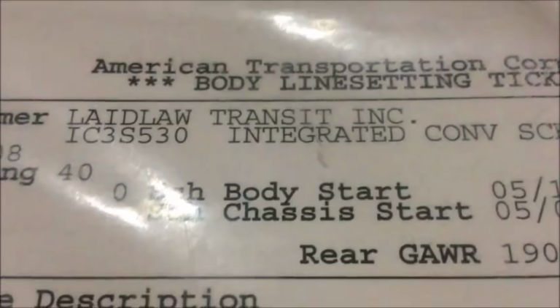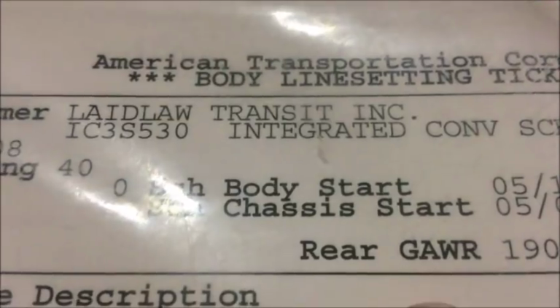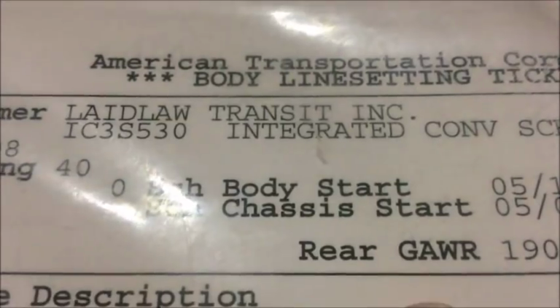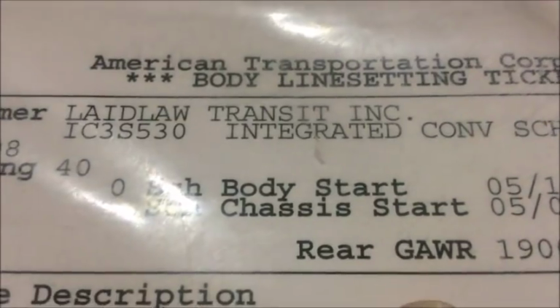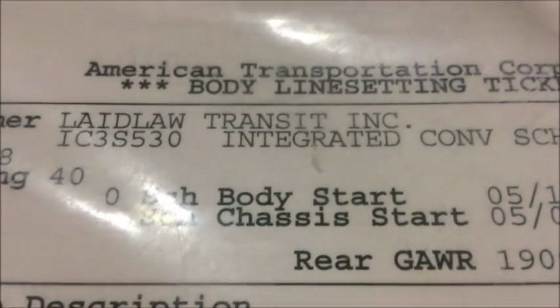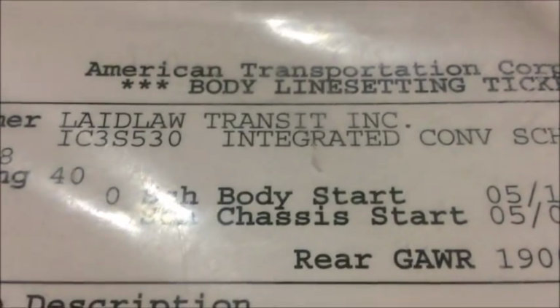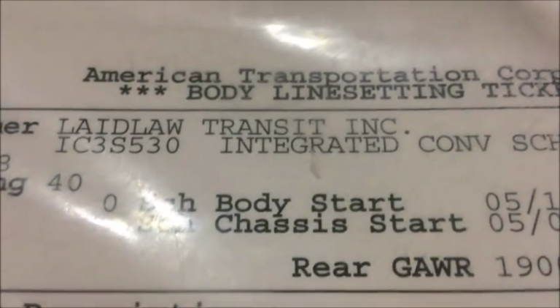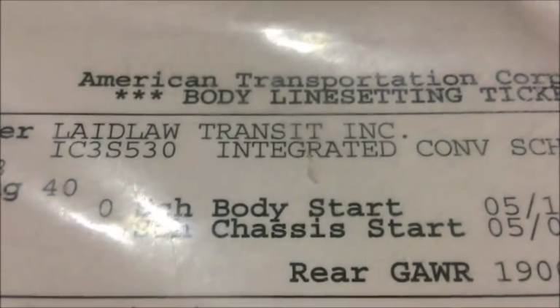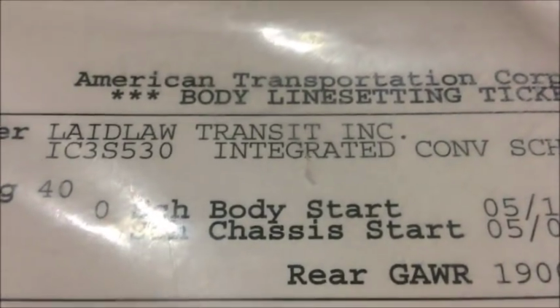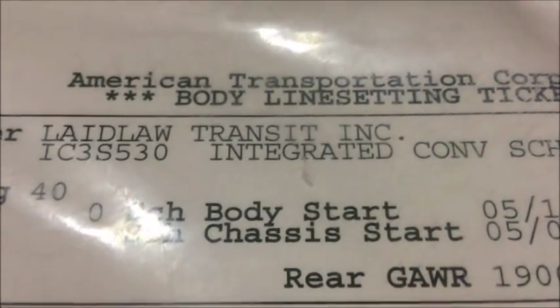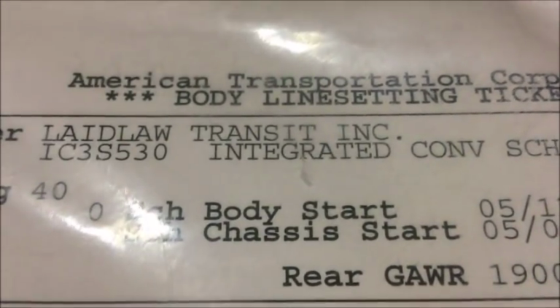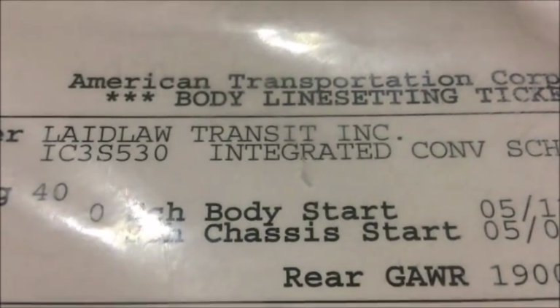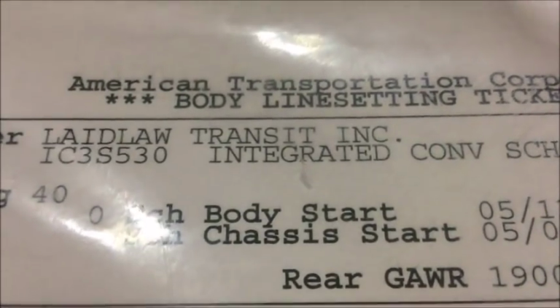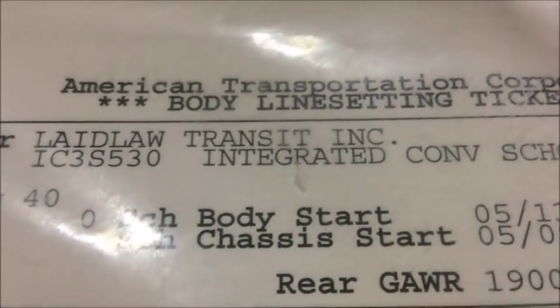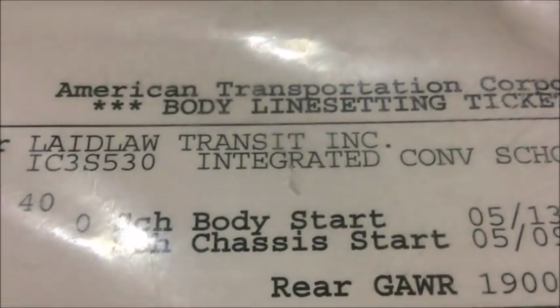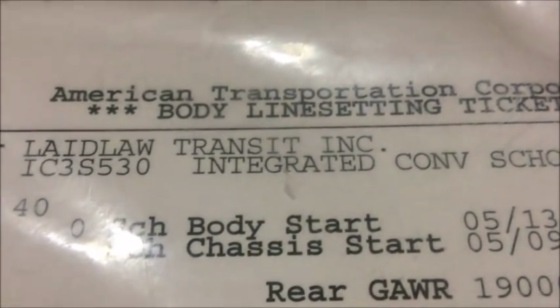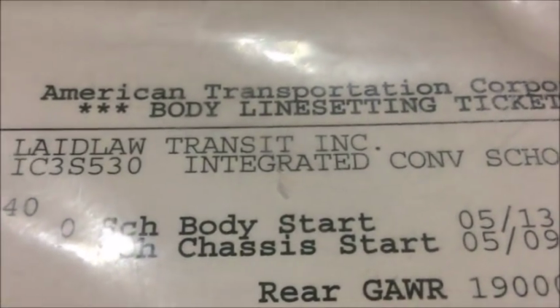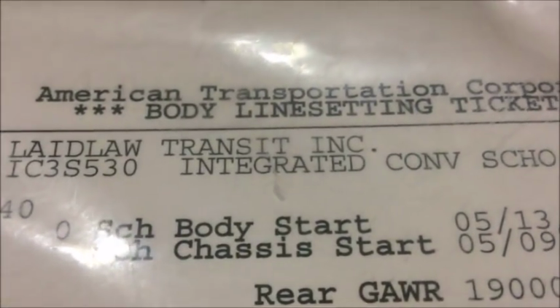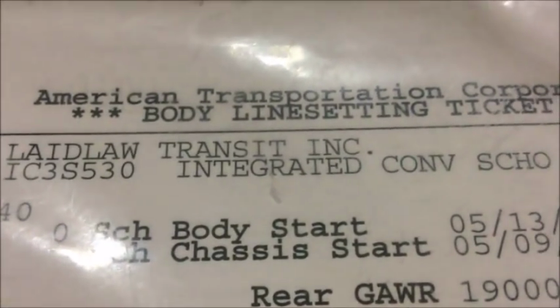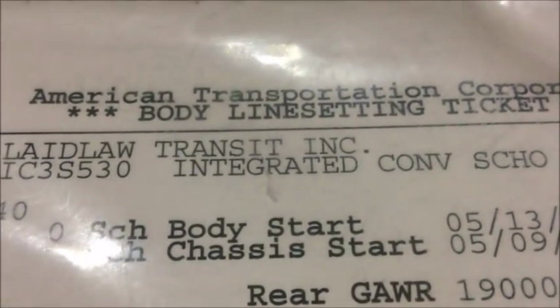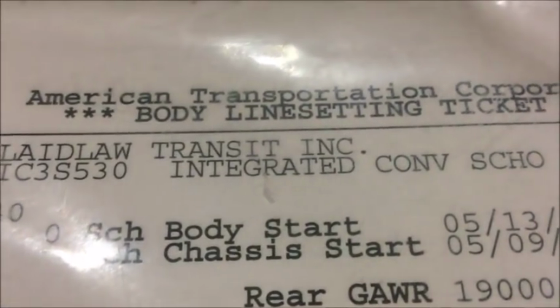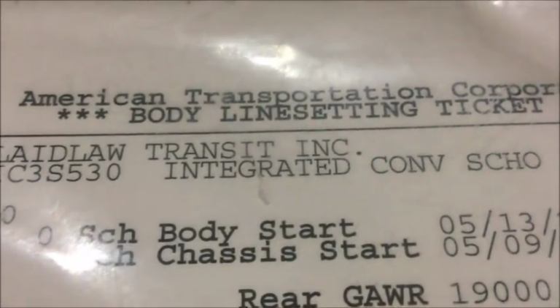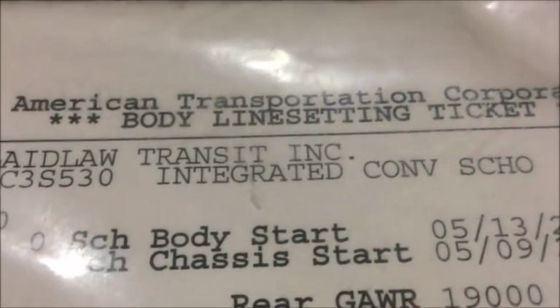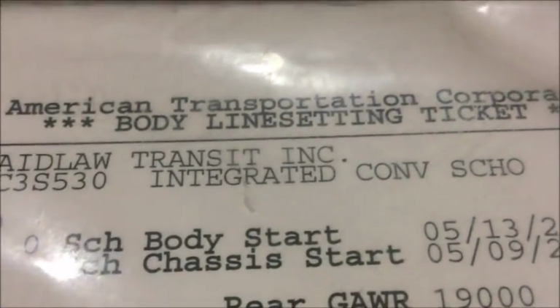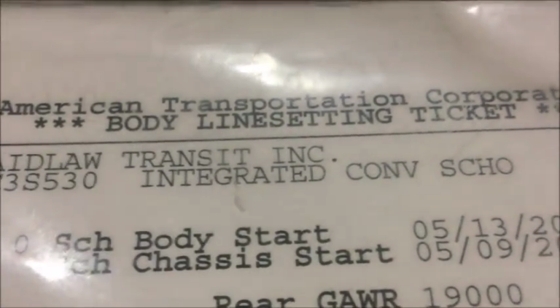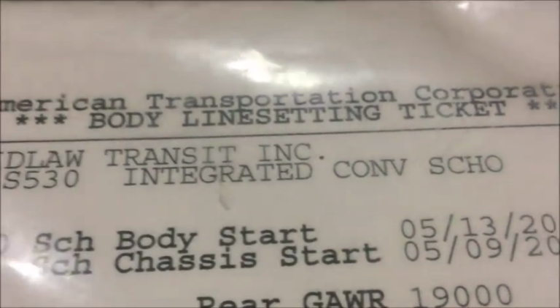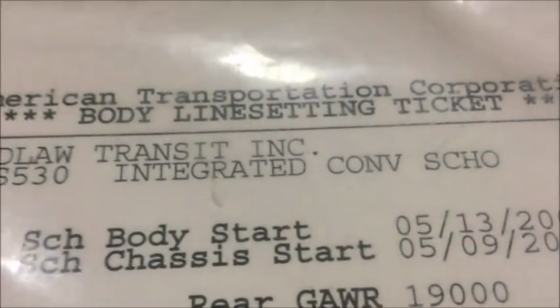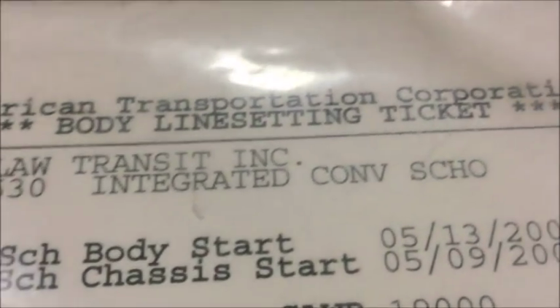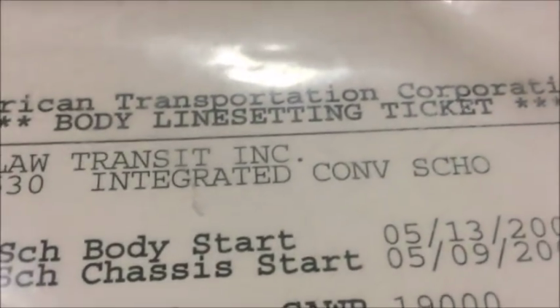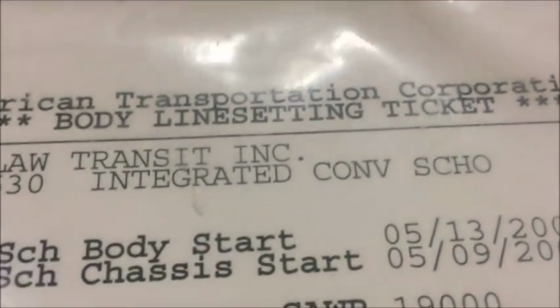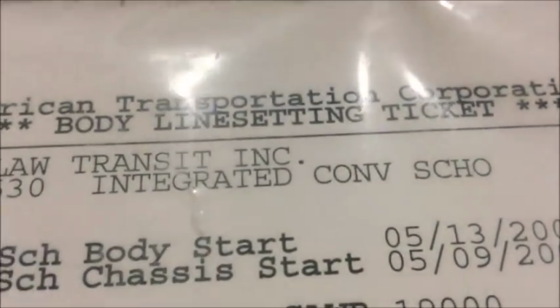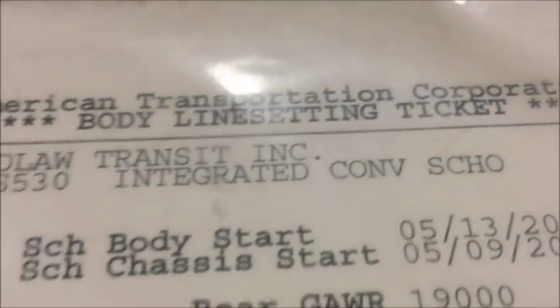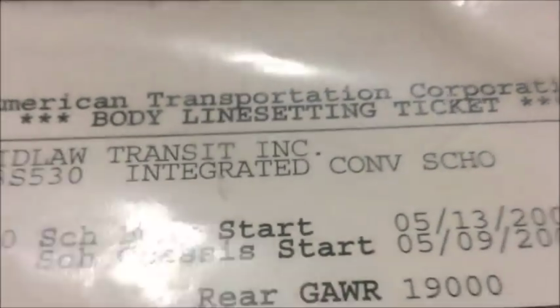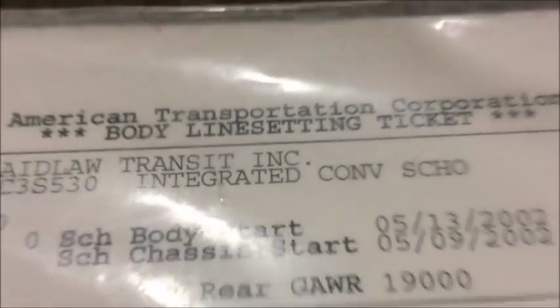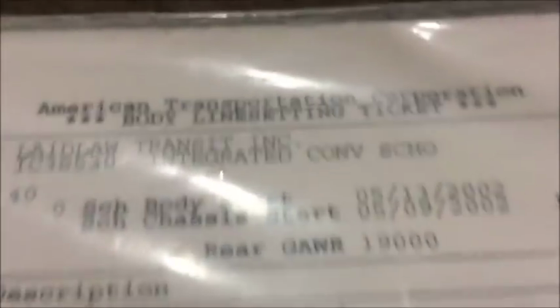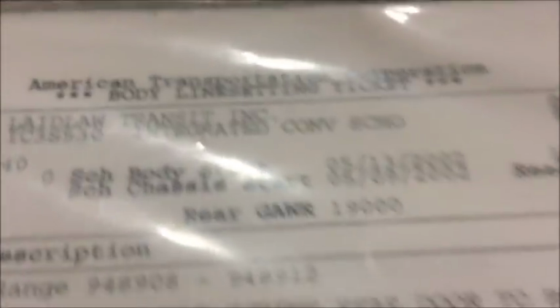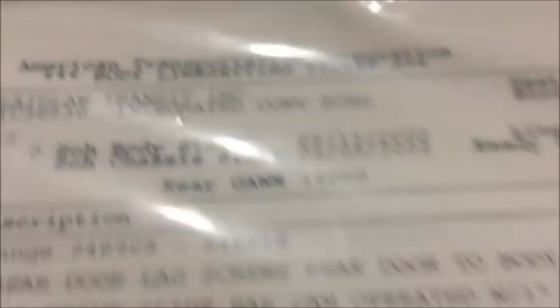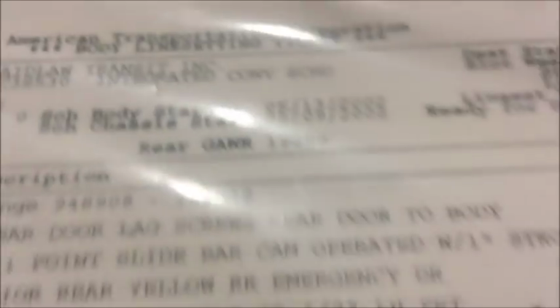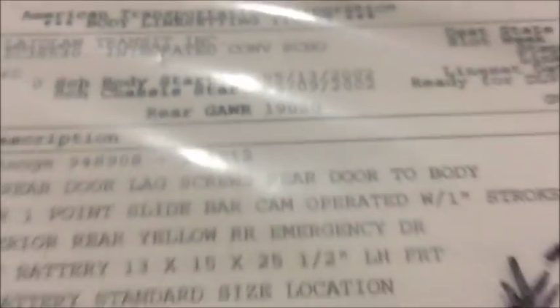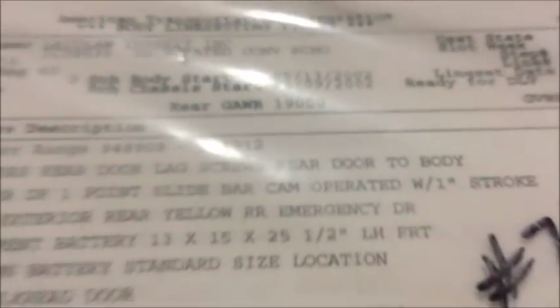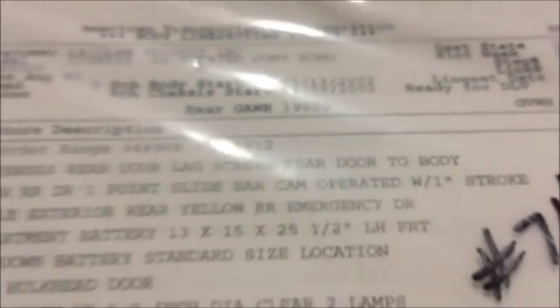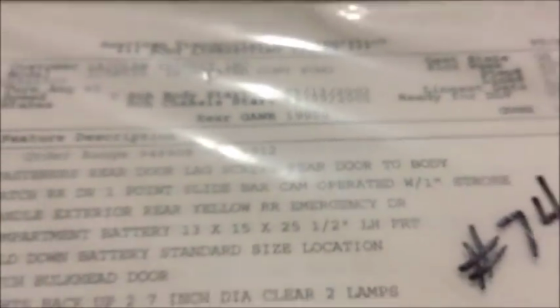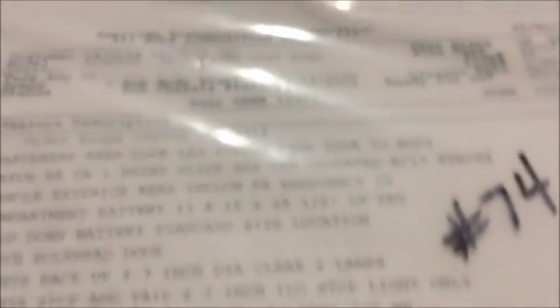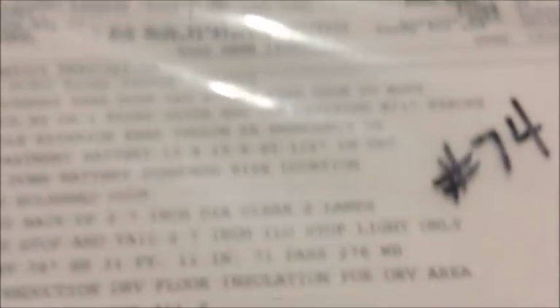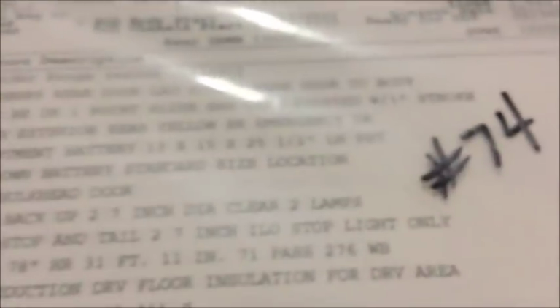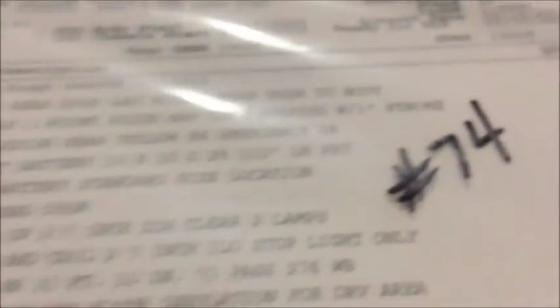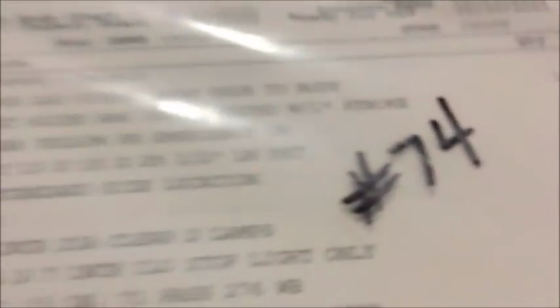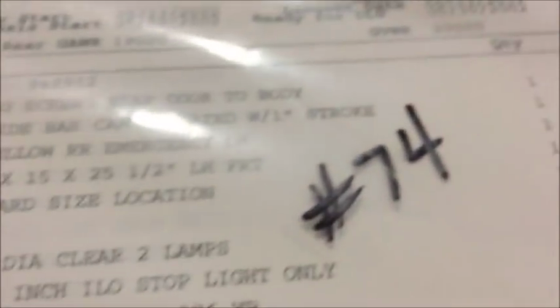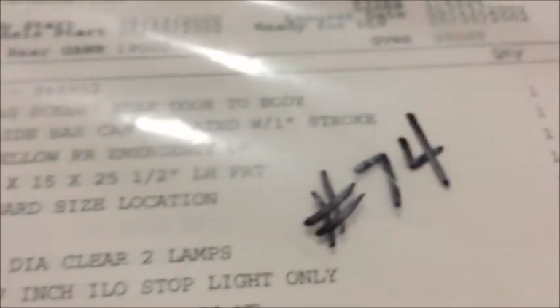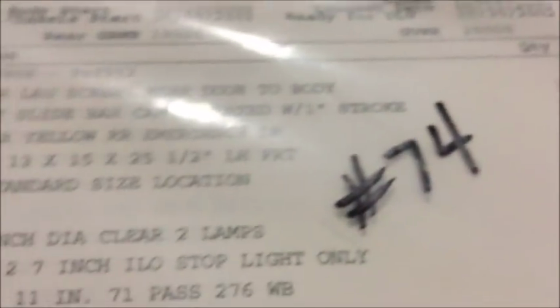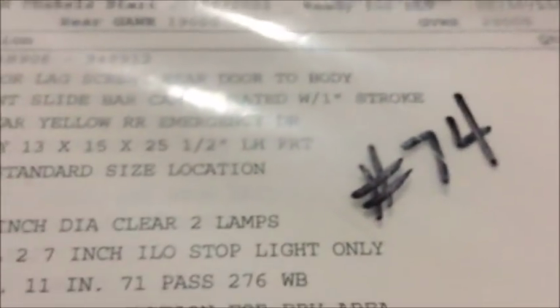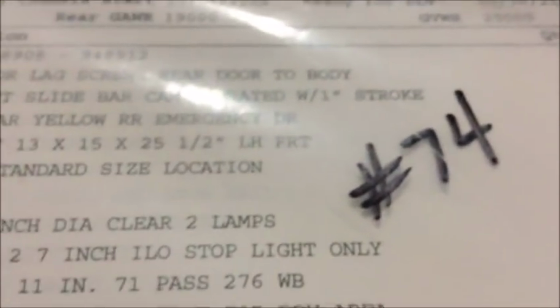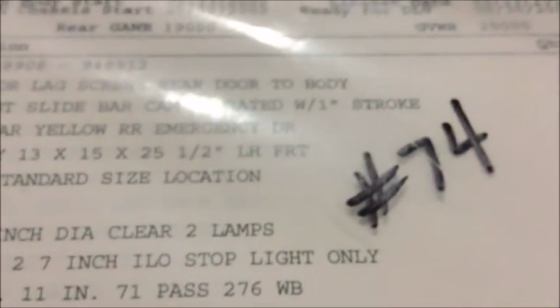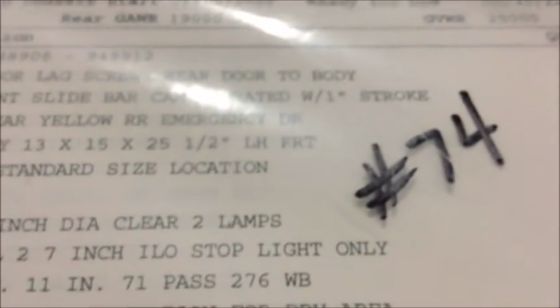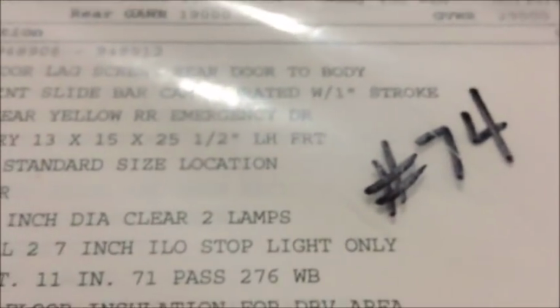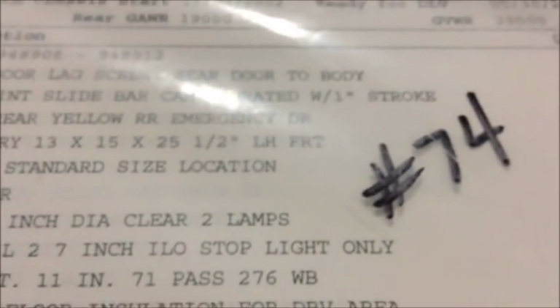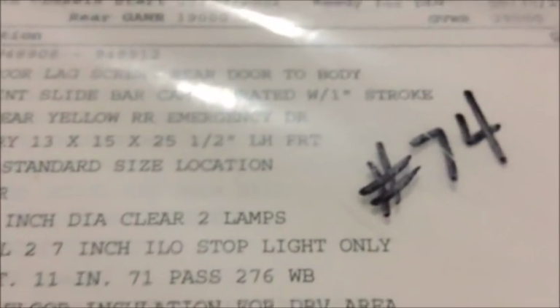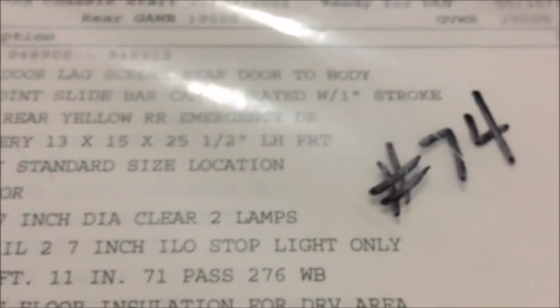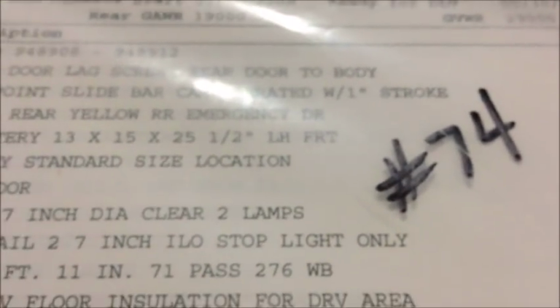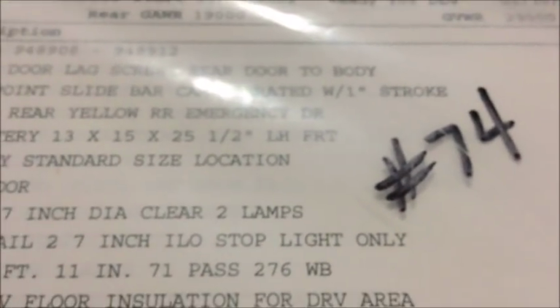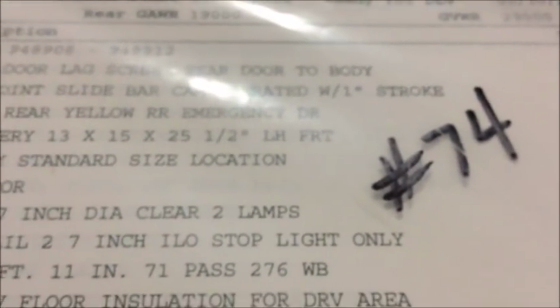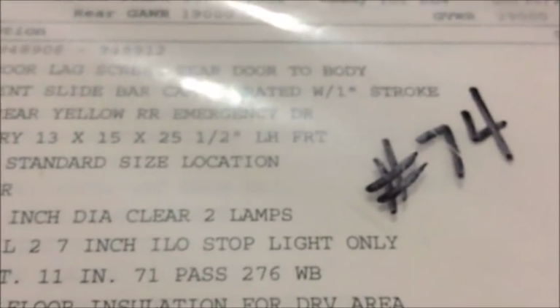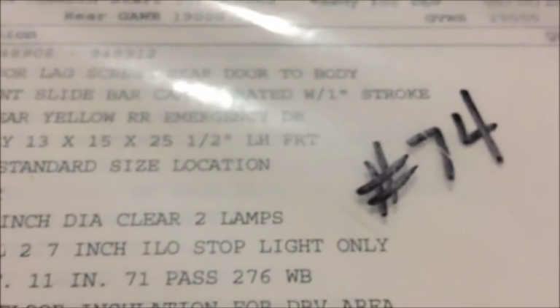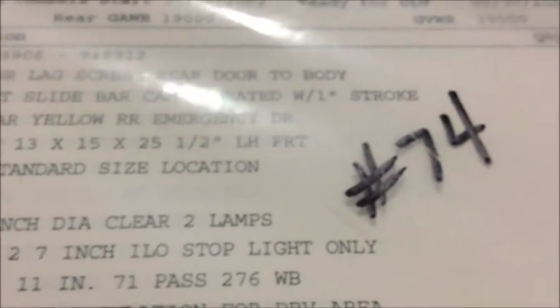Hey guys, what's up? So today we're going to take a look at some line-setting tickets for buses that my district has.